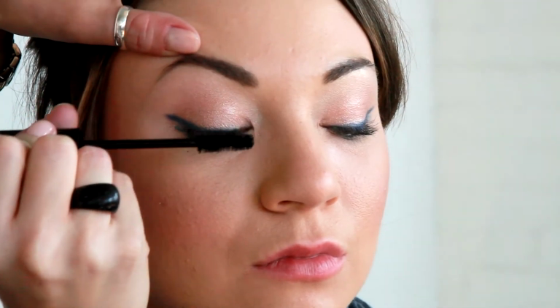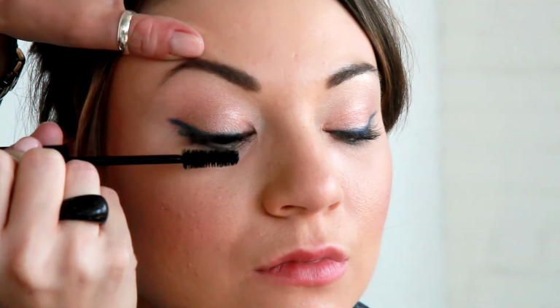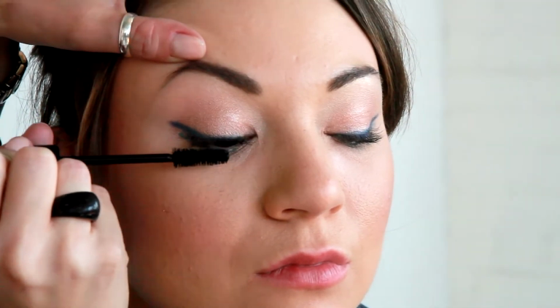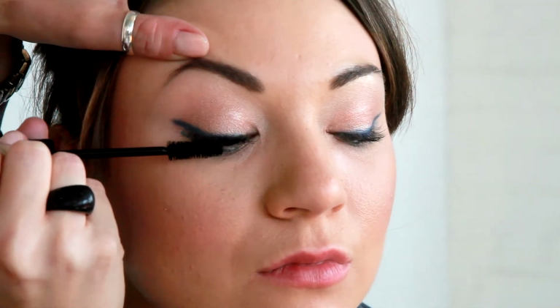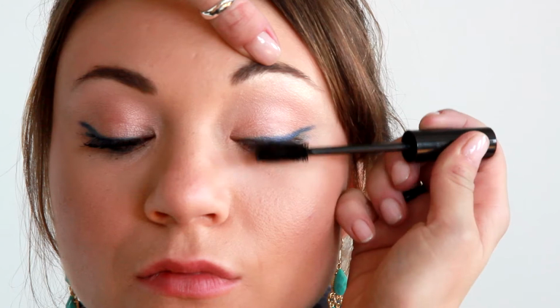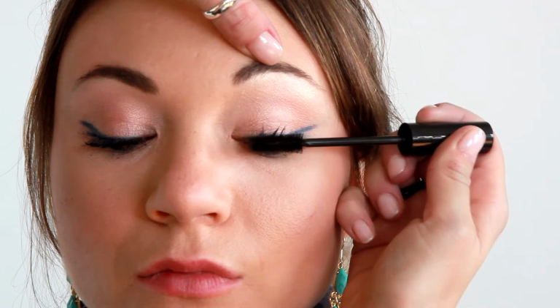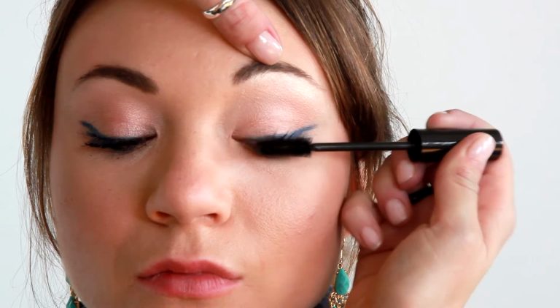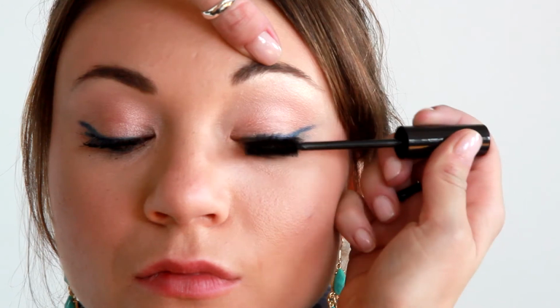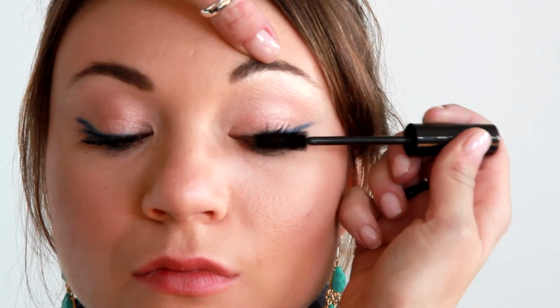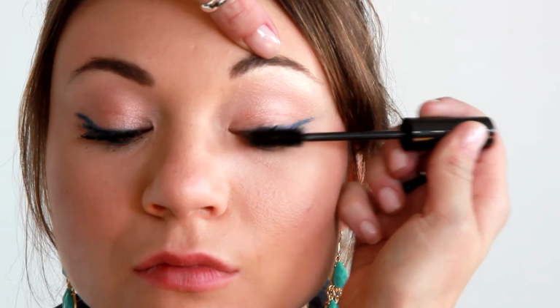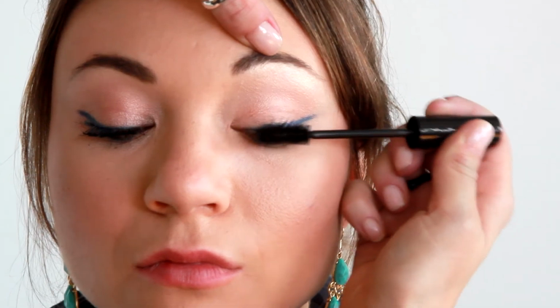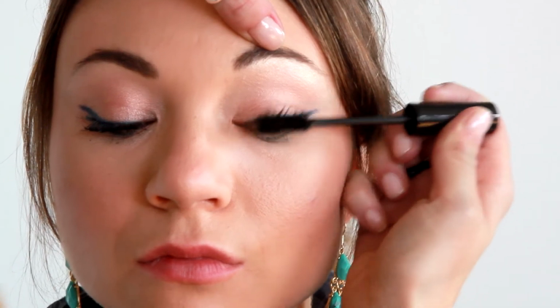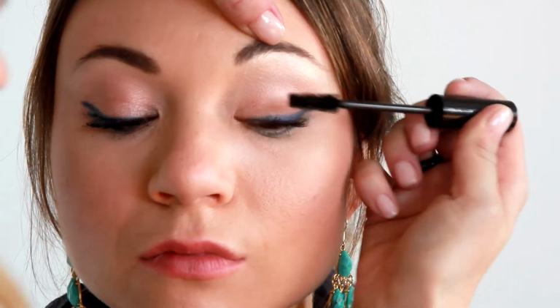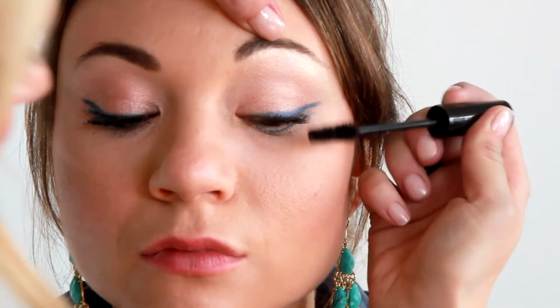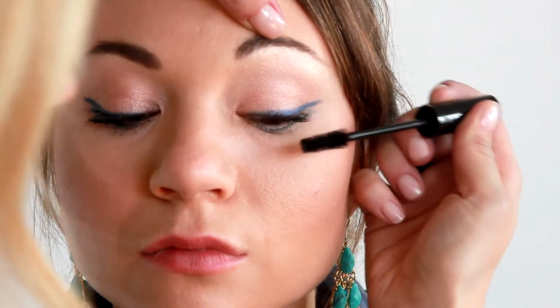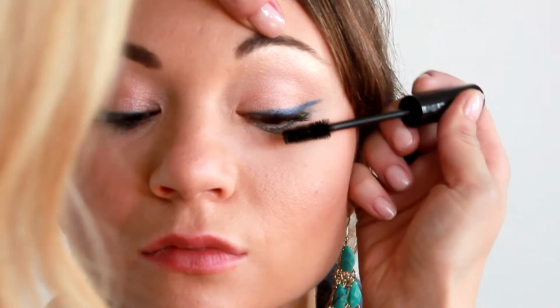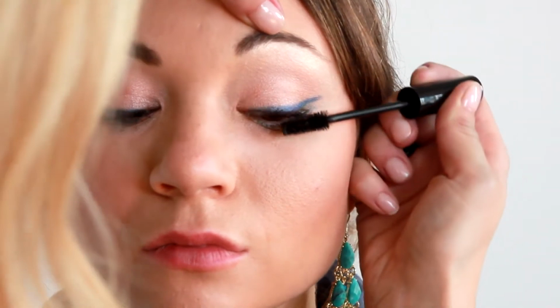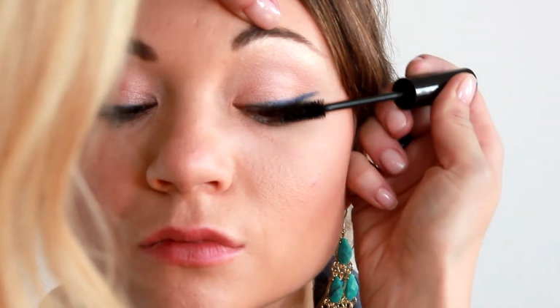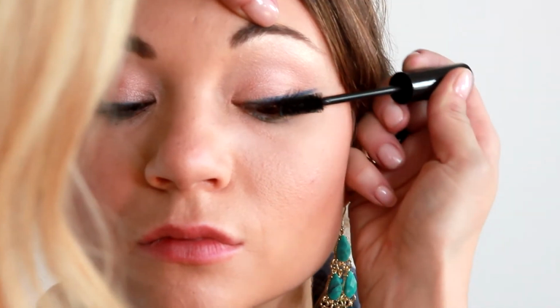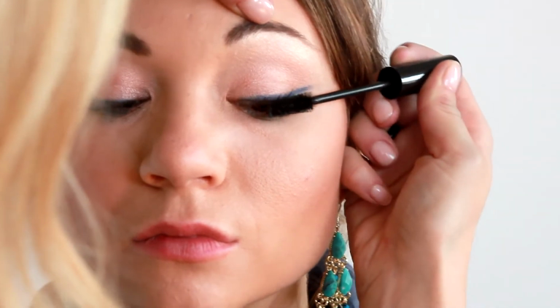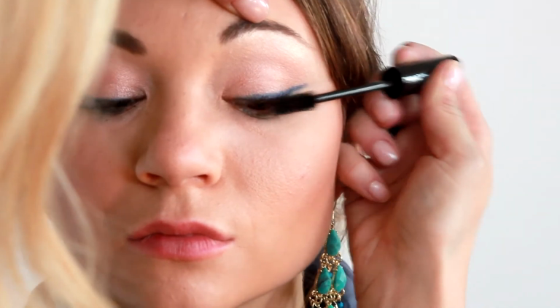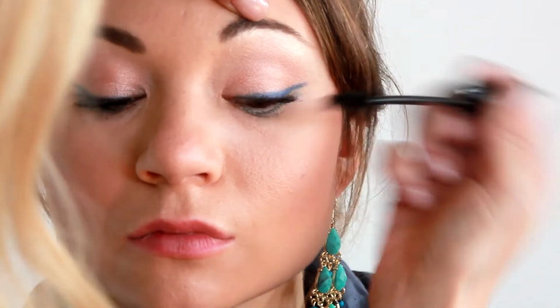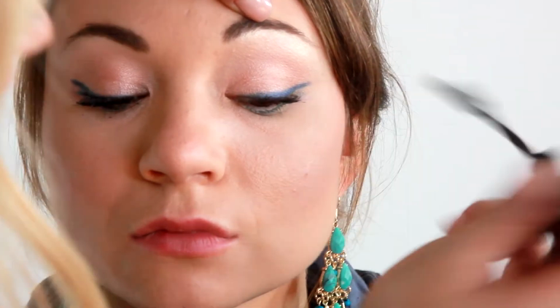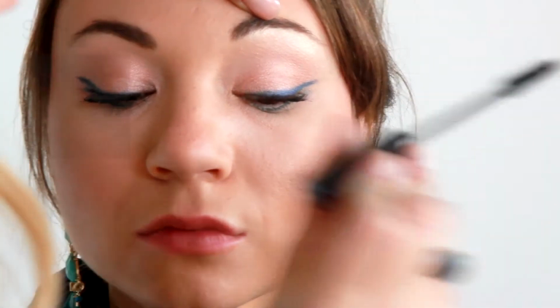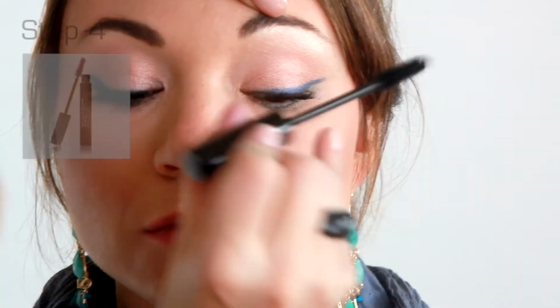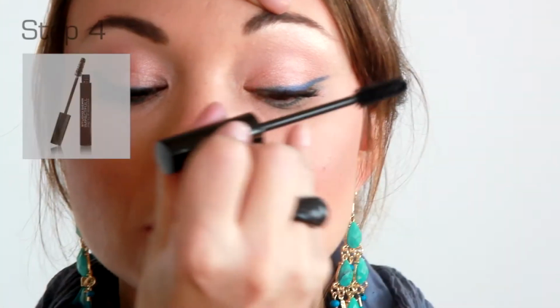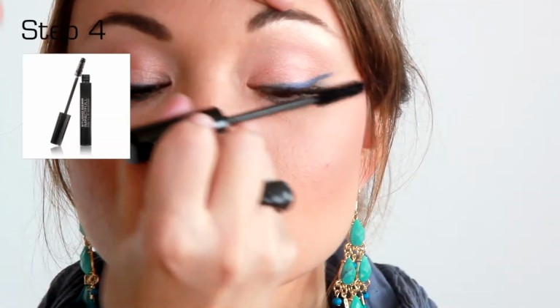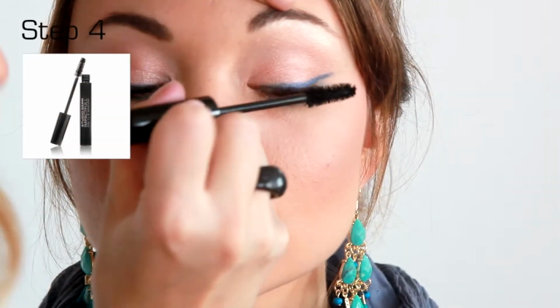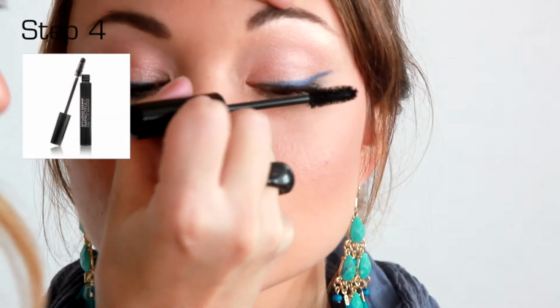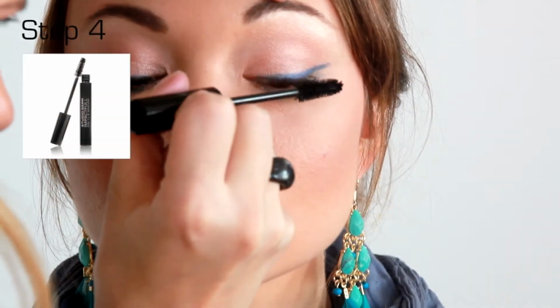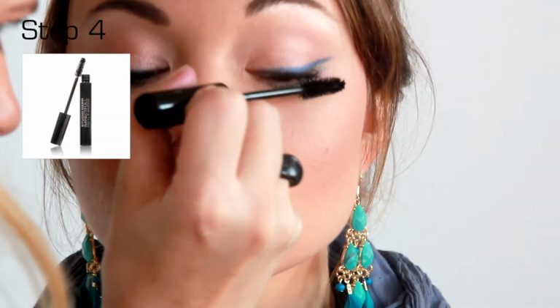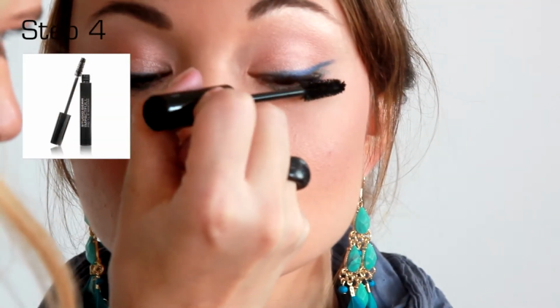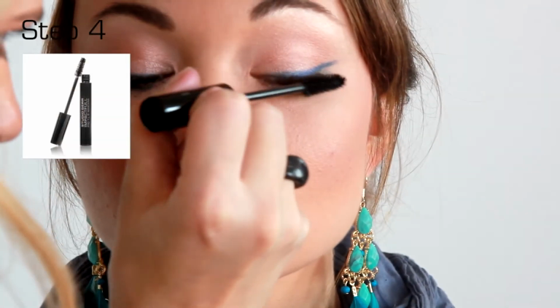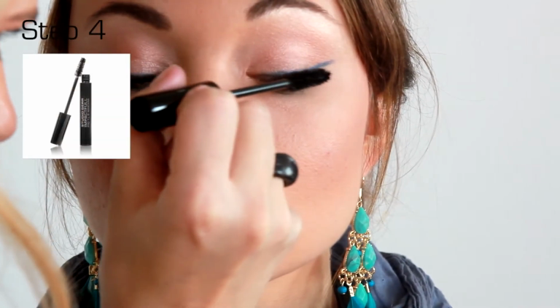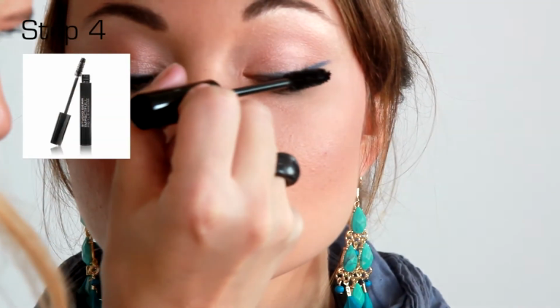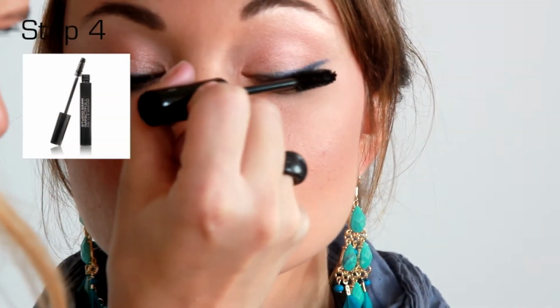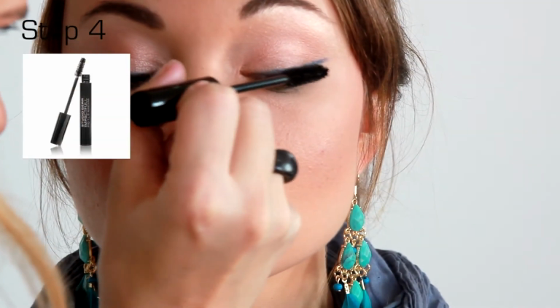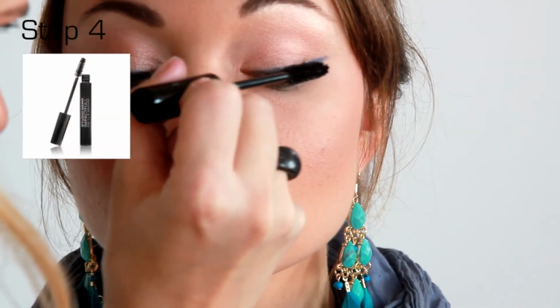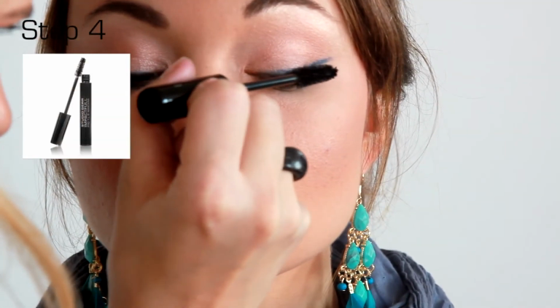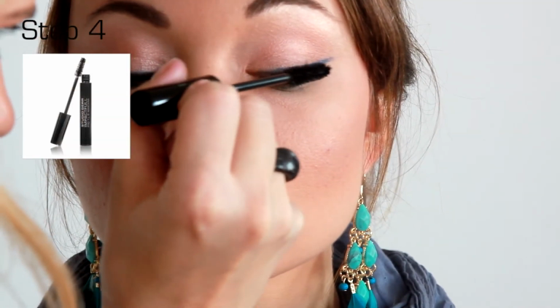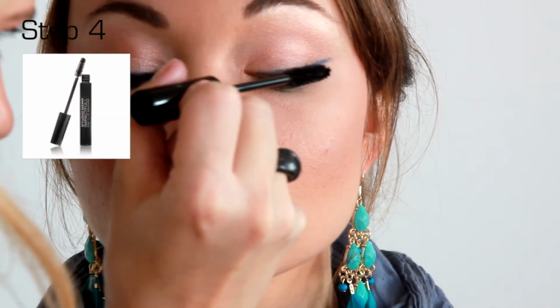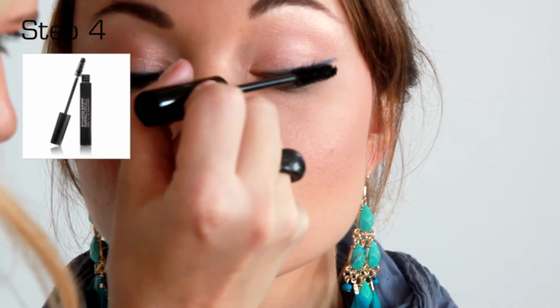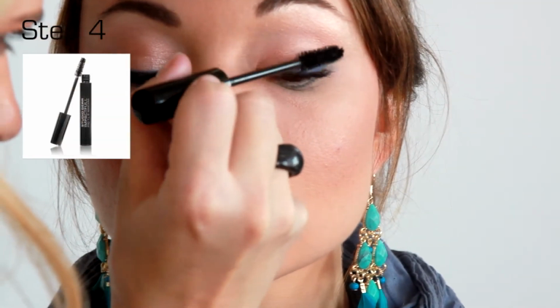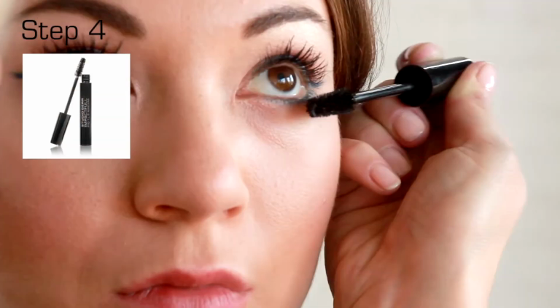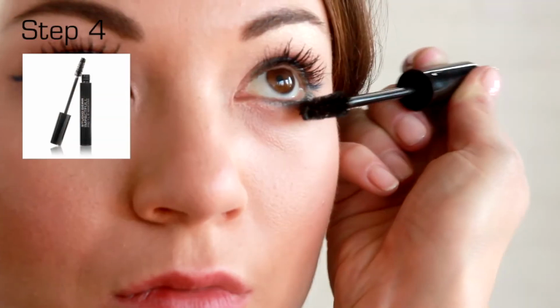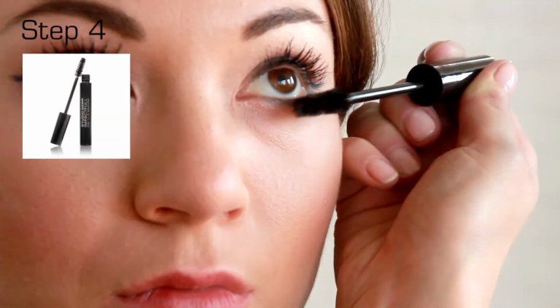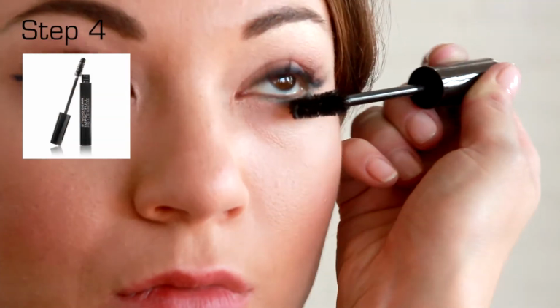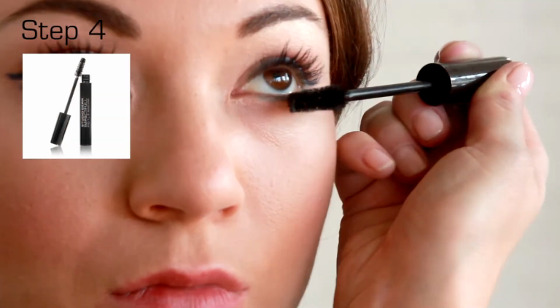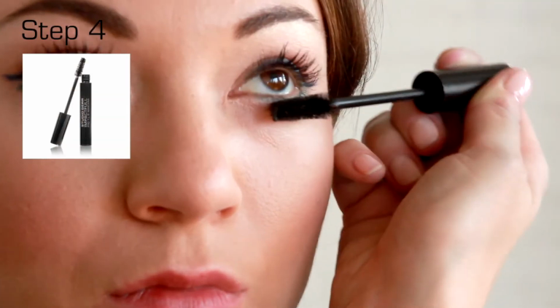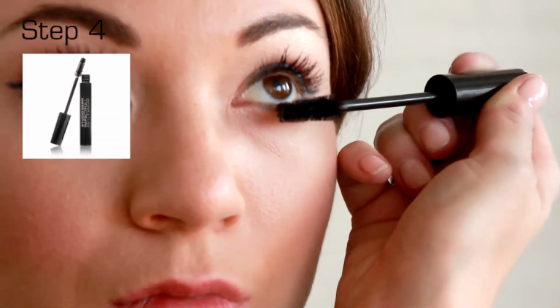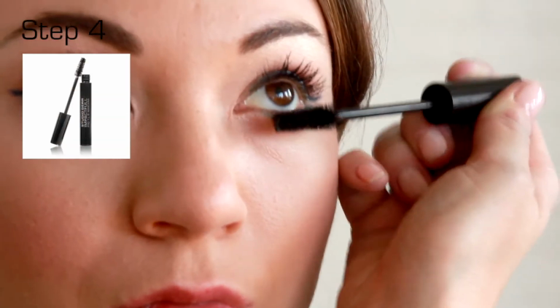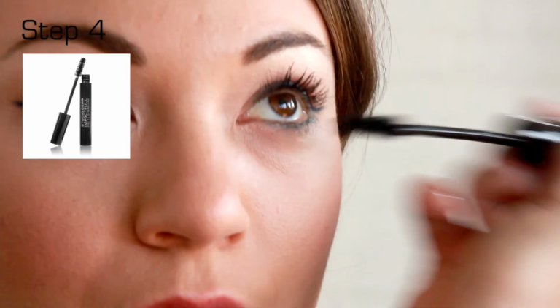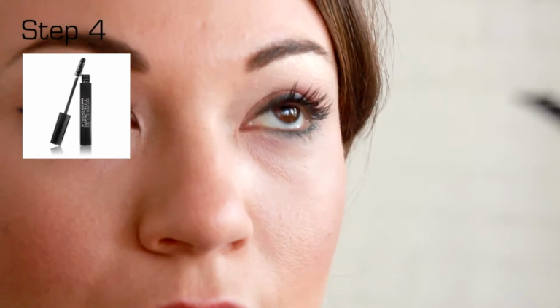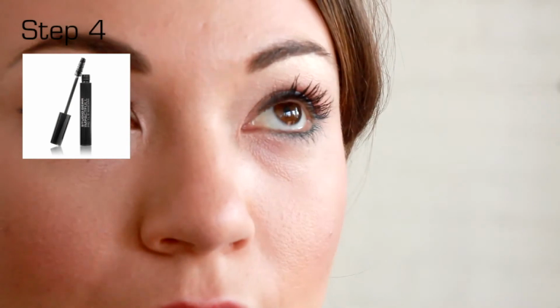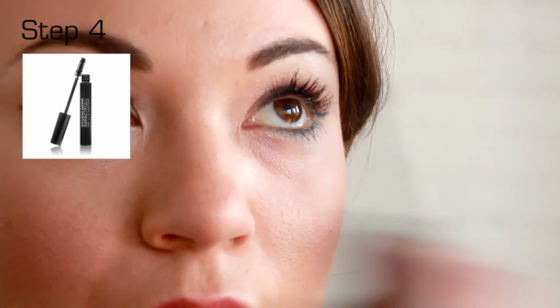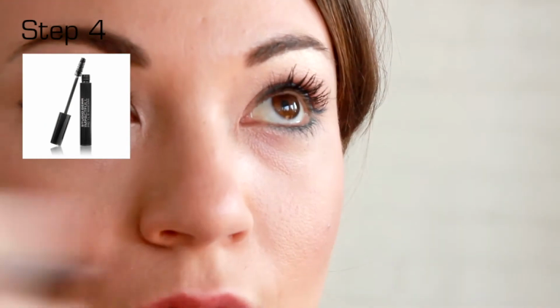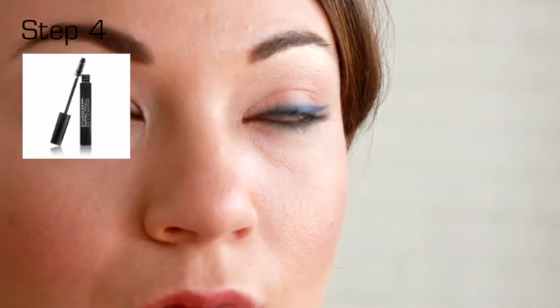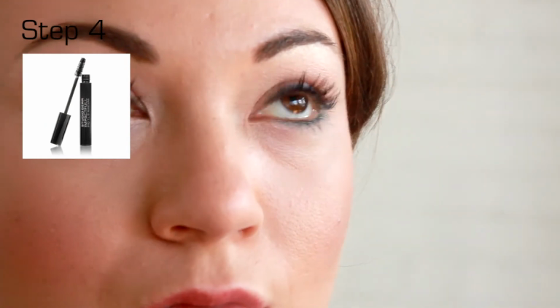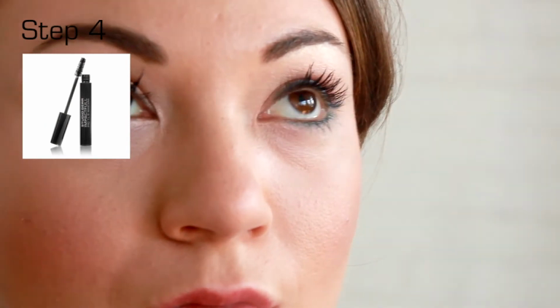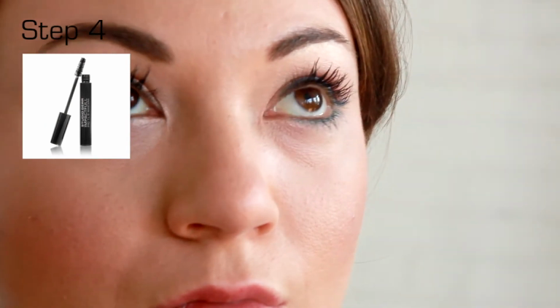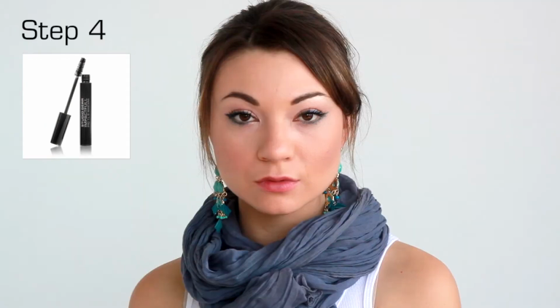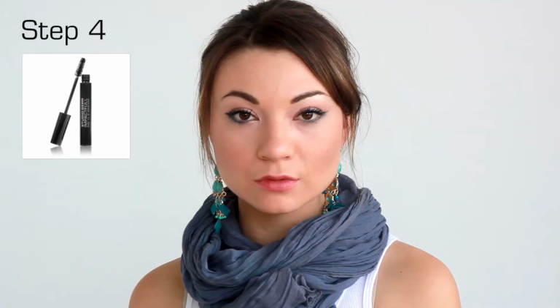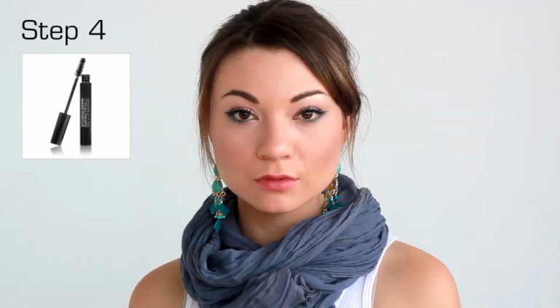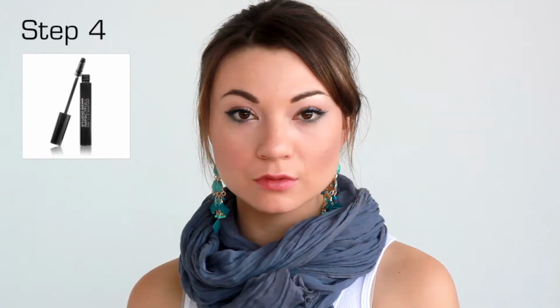Add Pro TLS mascara to the eyelashes, wiggling the wand at the base of the lashes and rolling up the lashes for length.